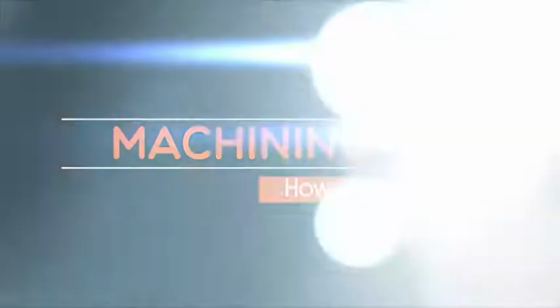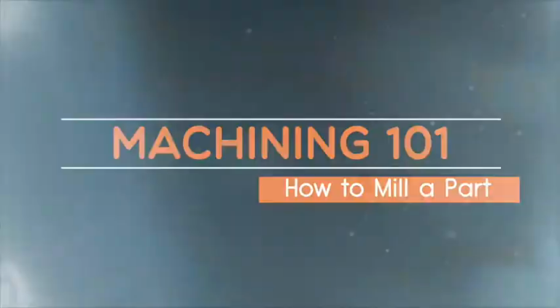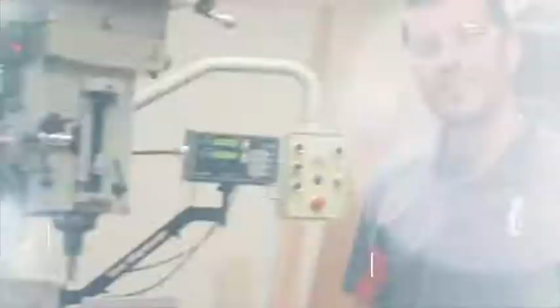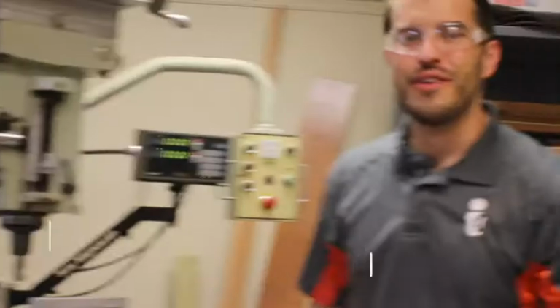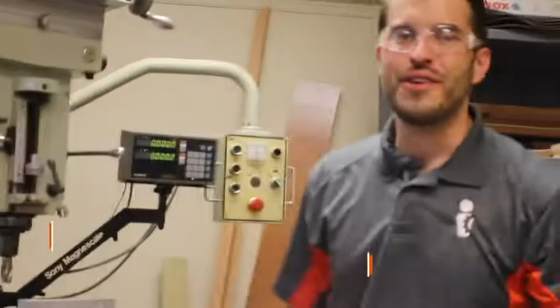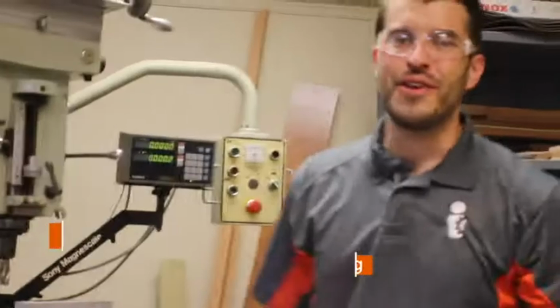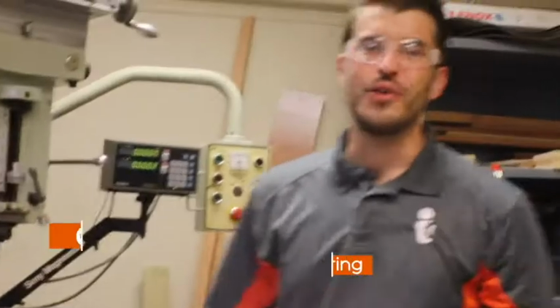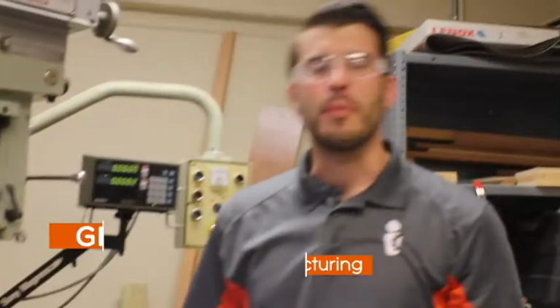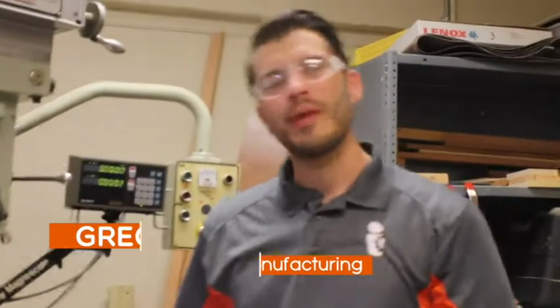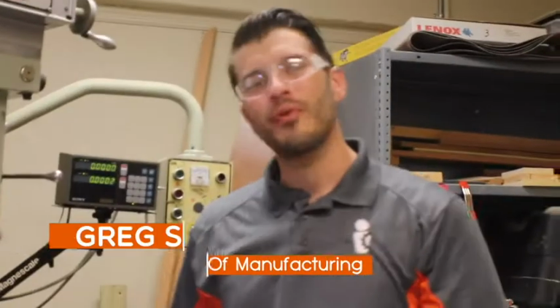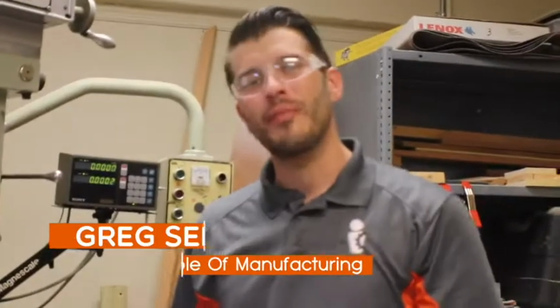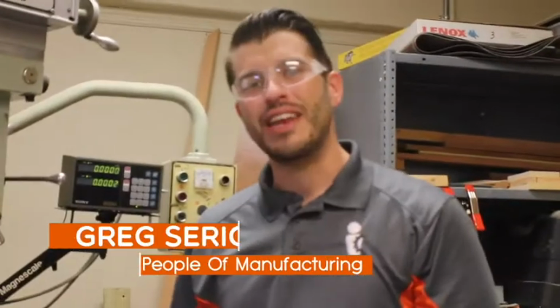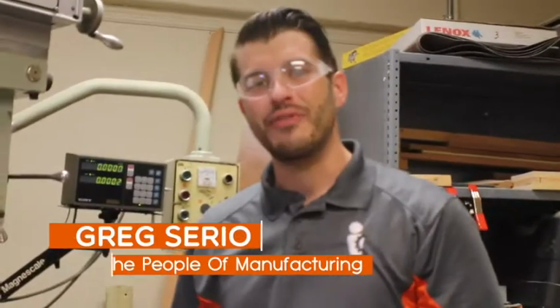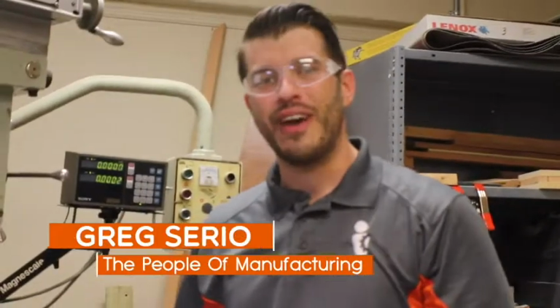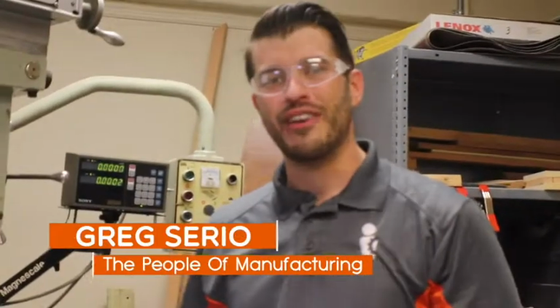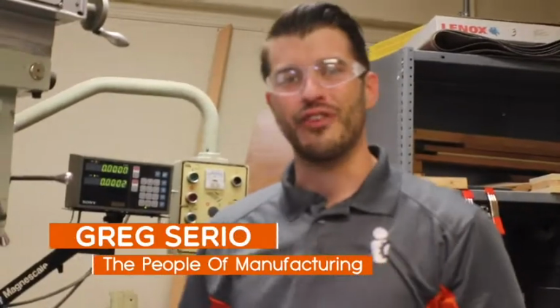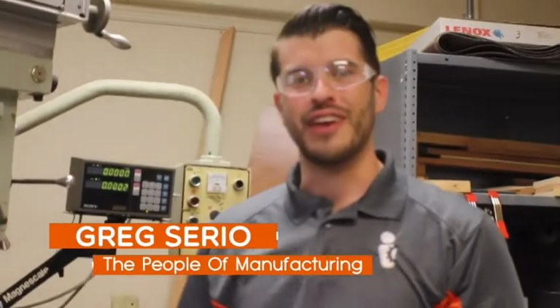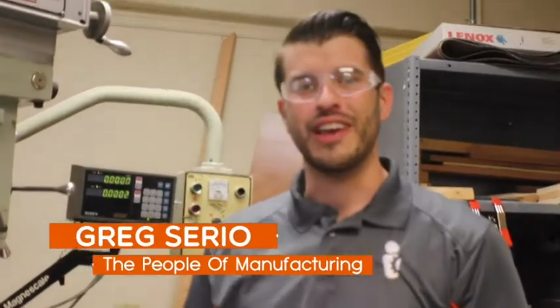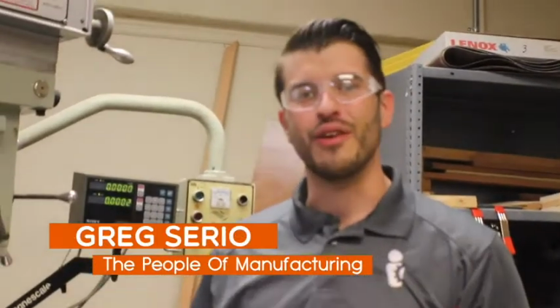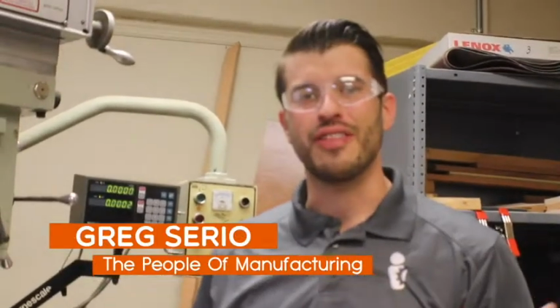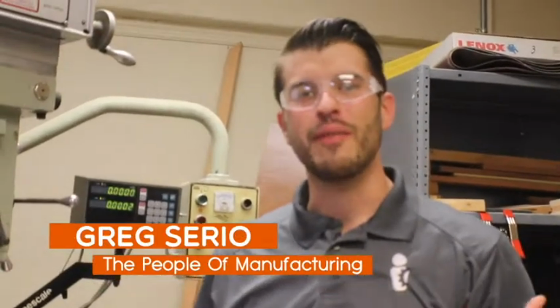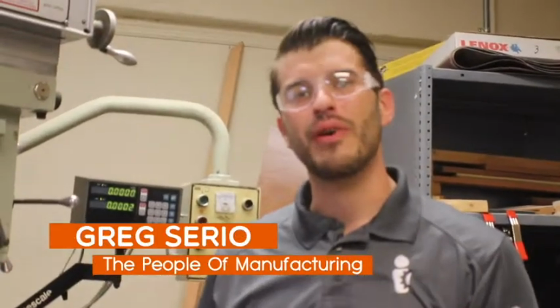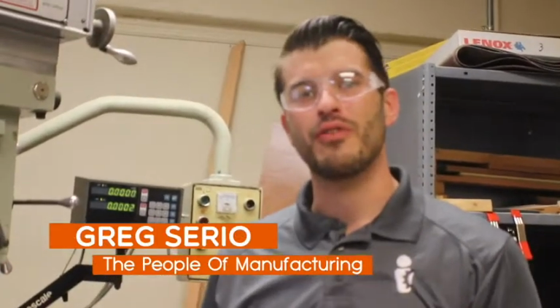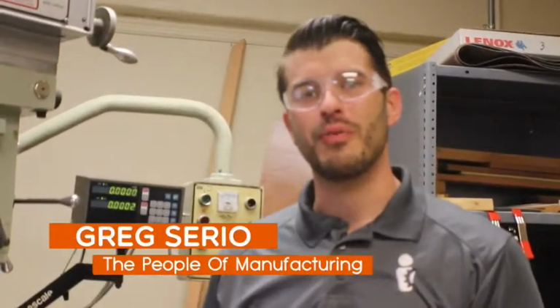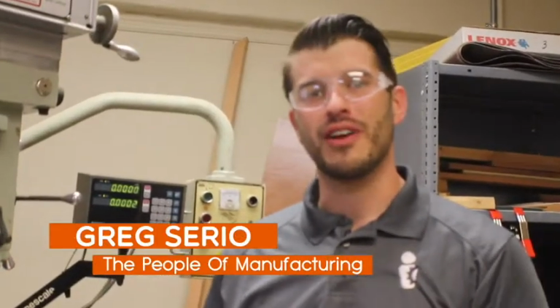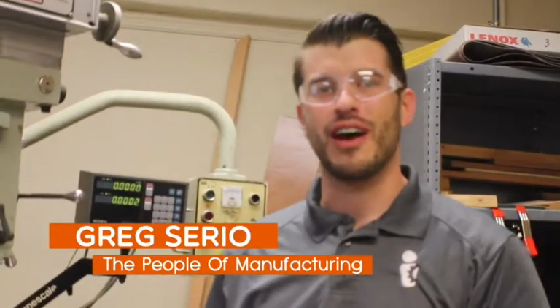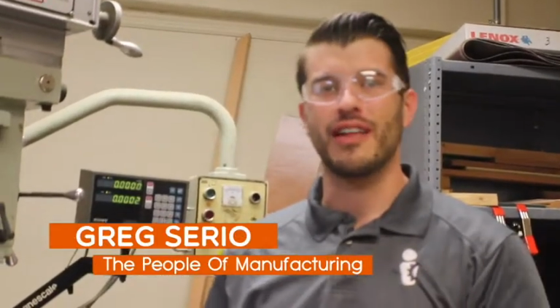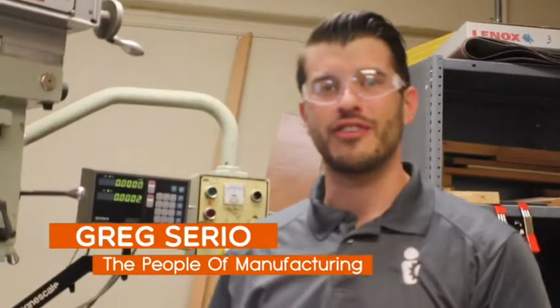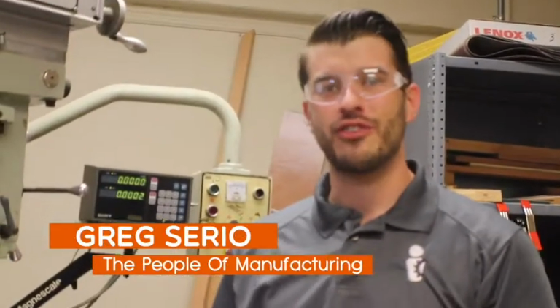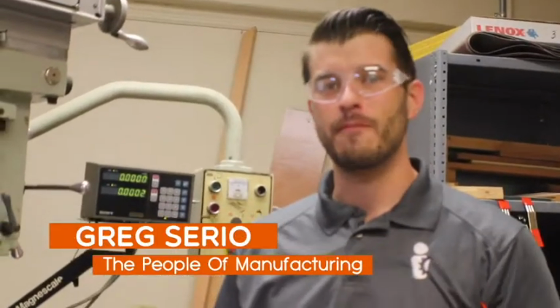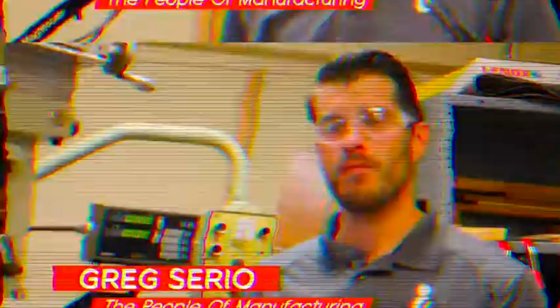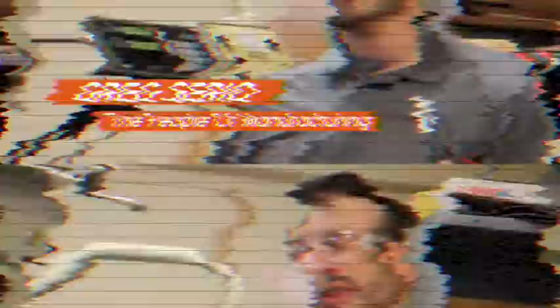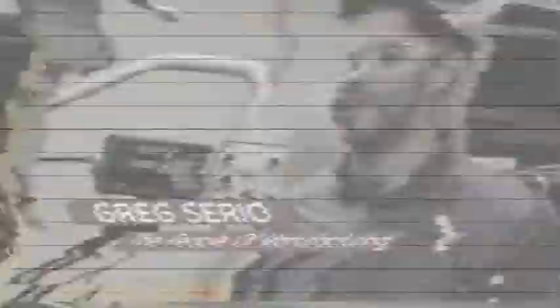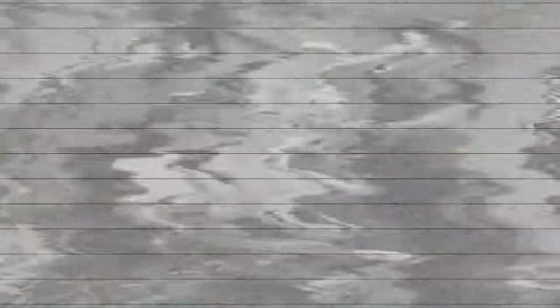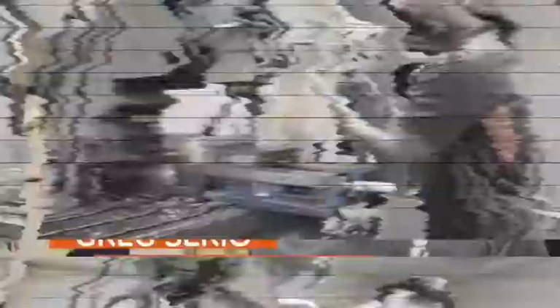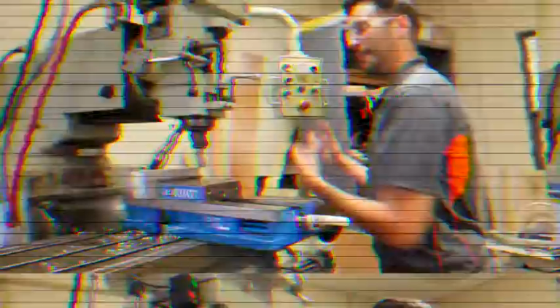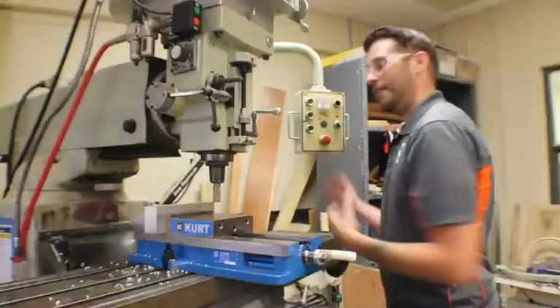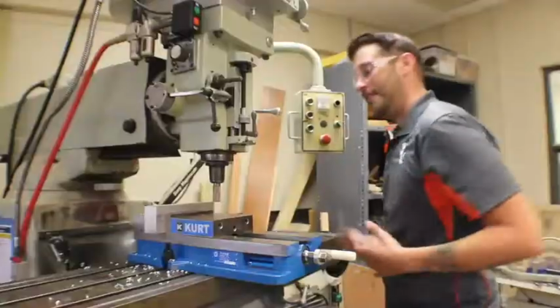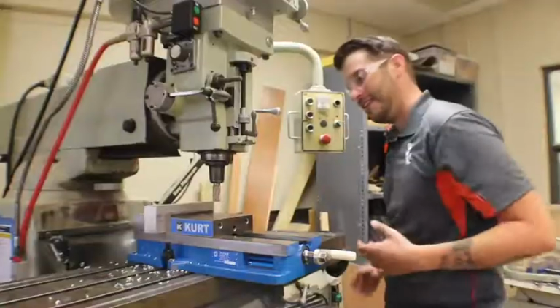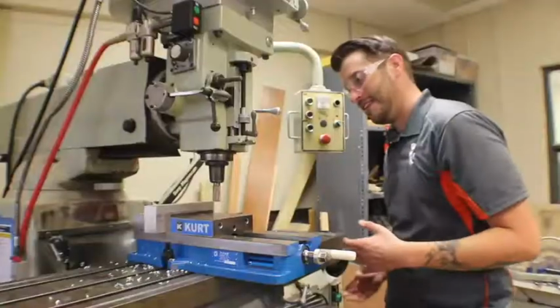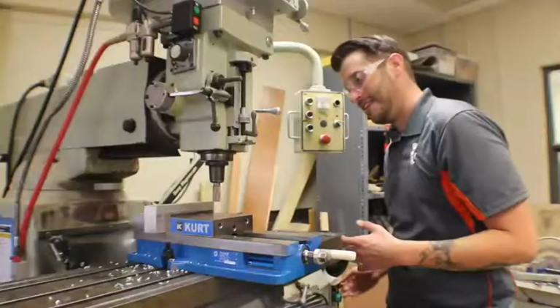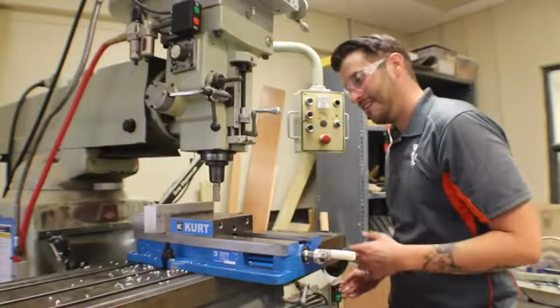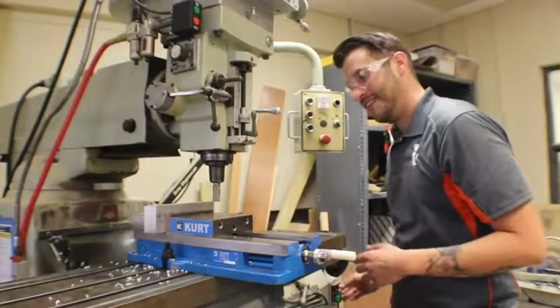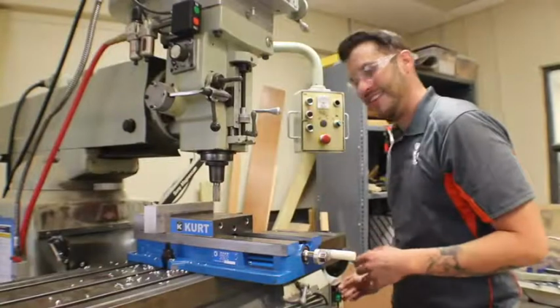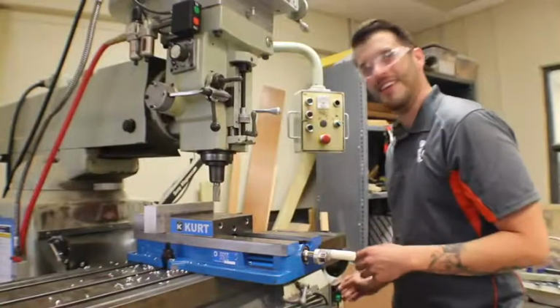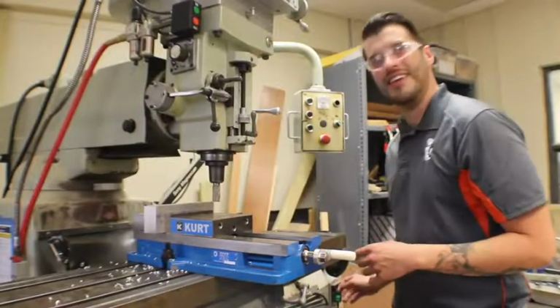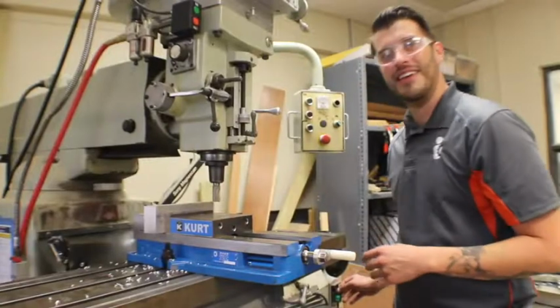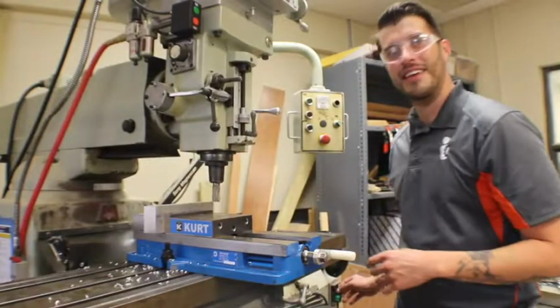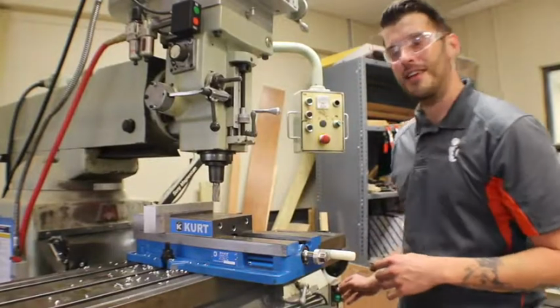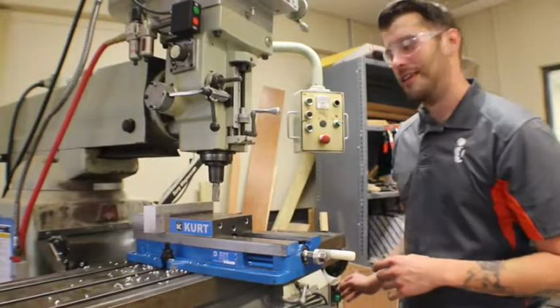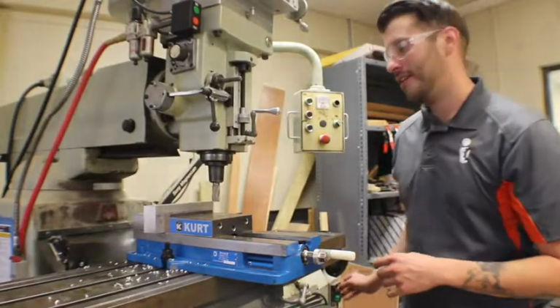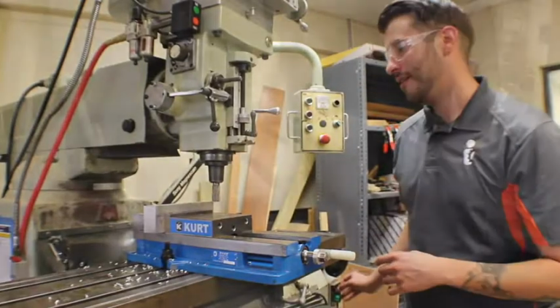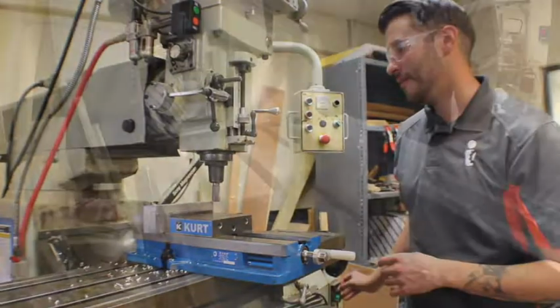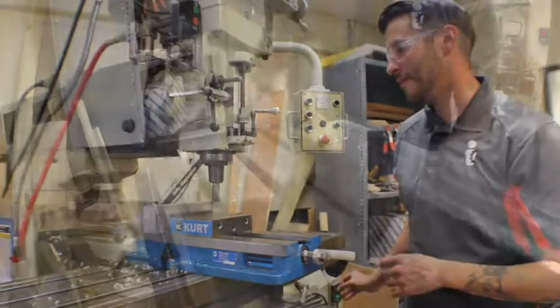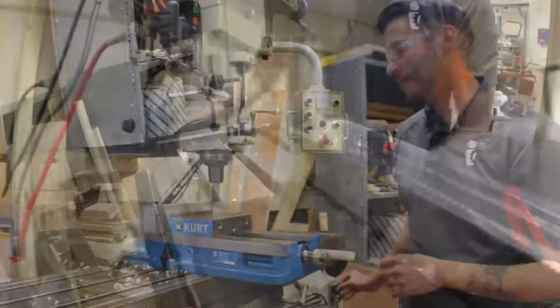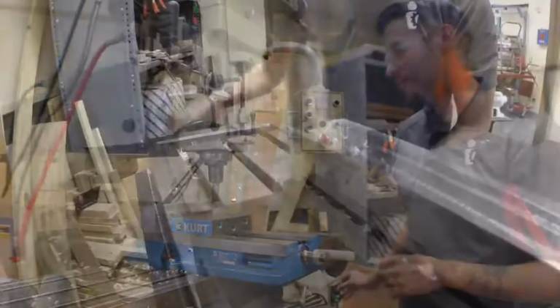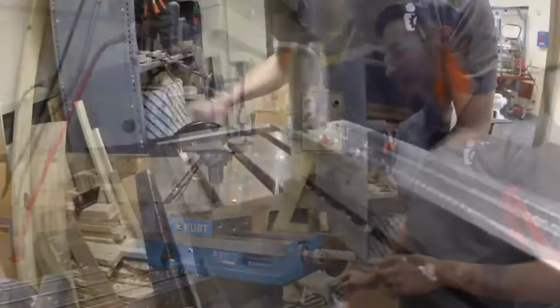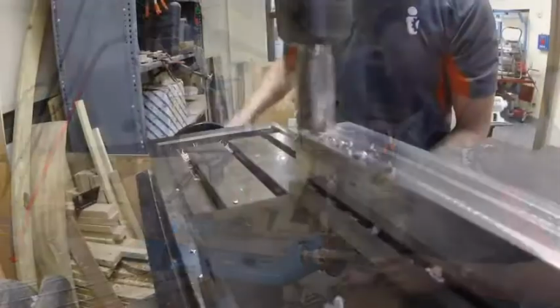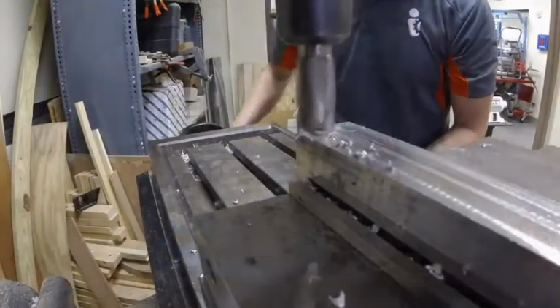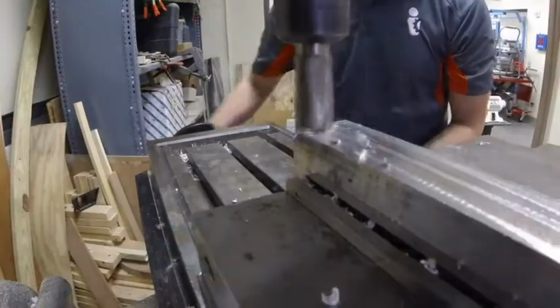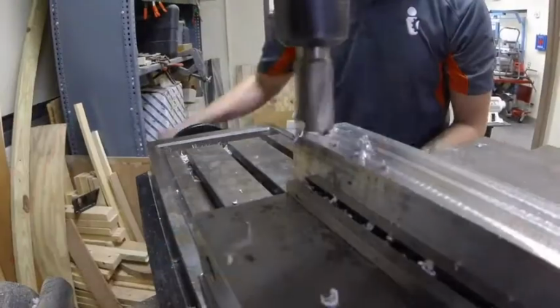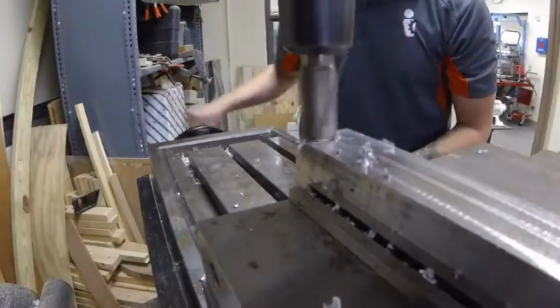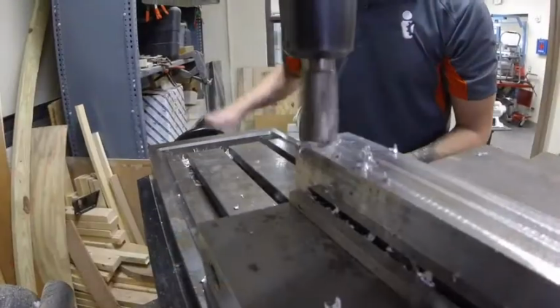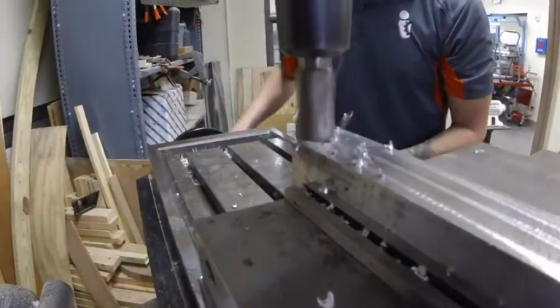Greg Serio here with the People of Manufacturing, here at St. Petersburg College in the manual machining room. We're just going to show you the basics of a manual mill today.